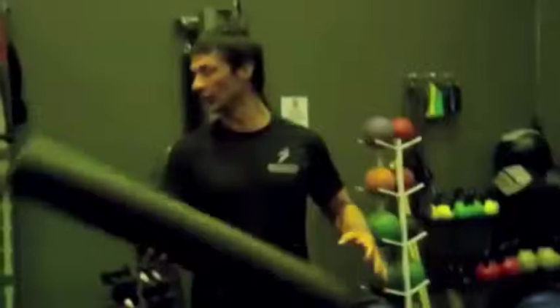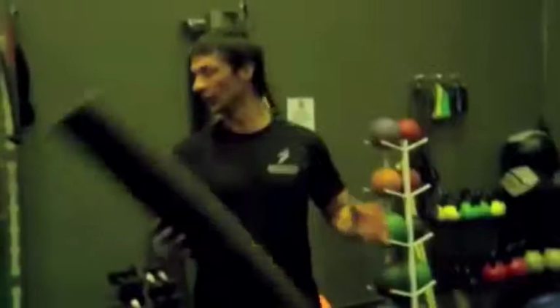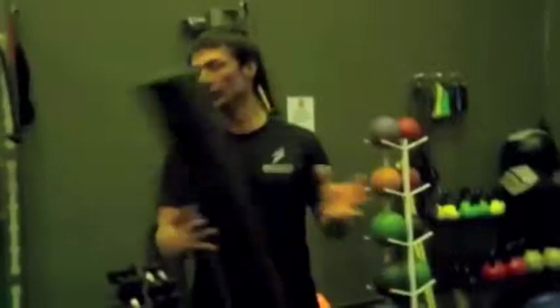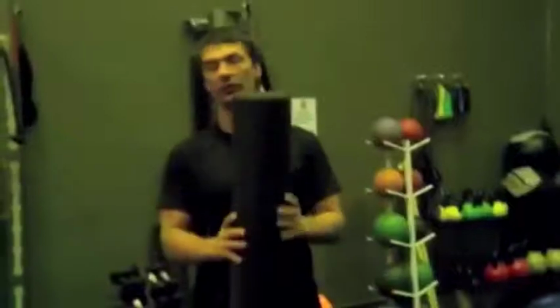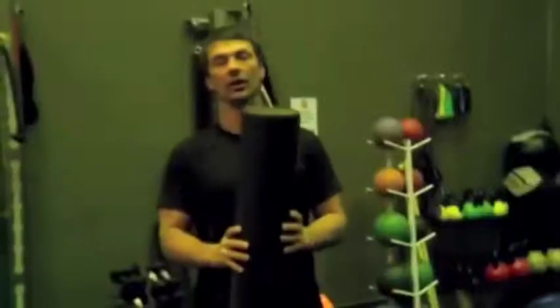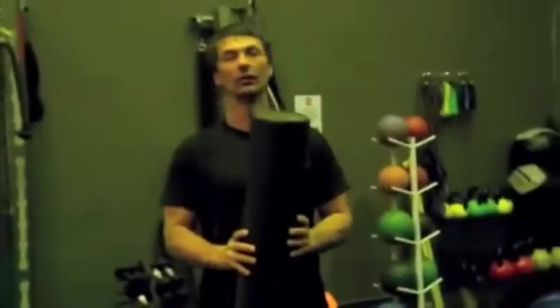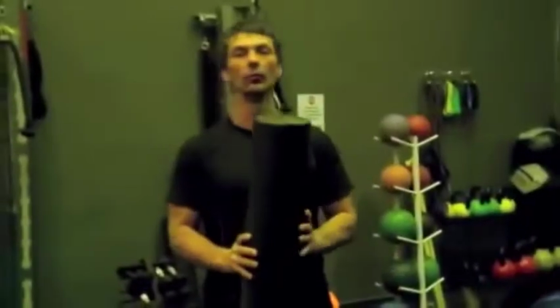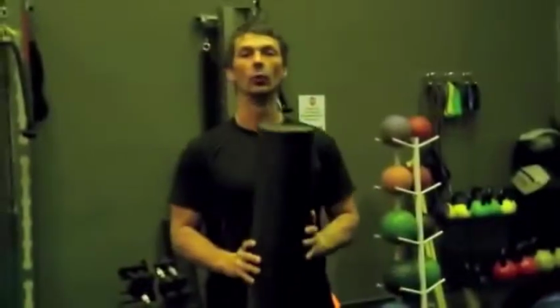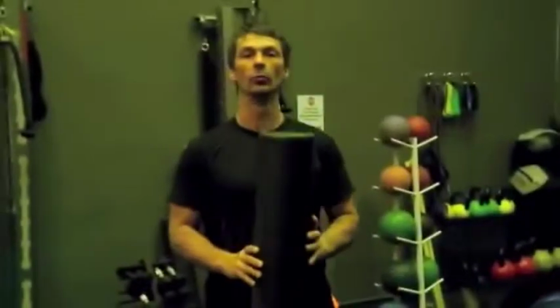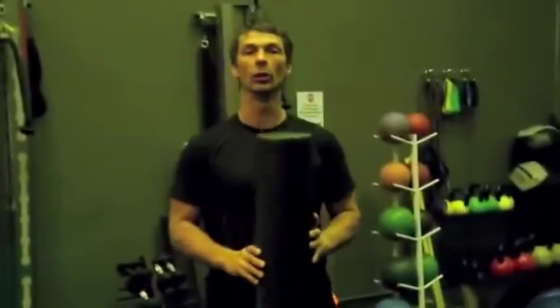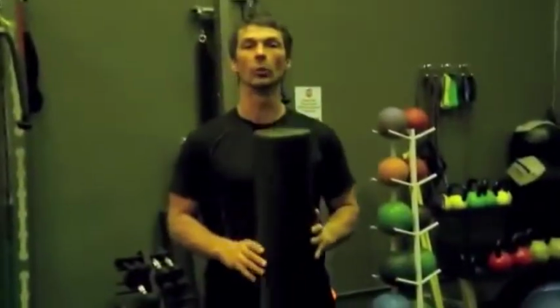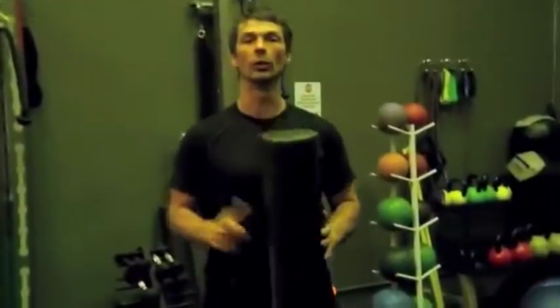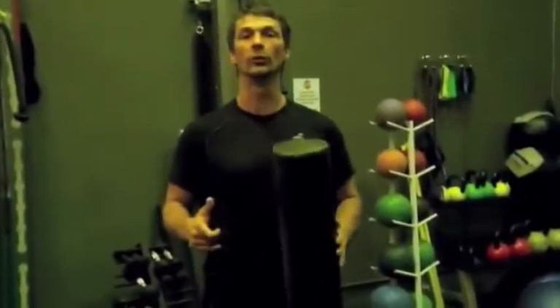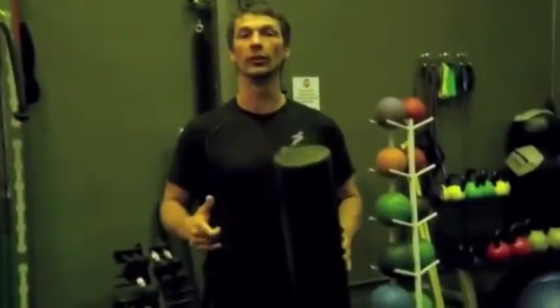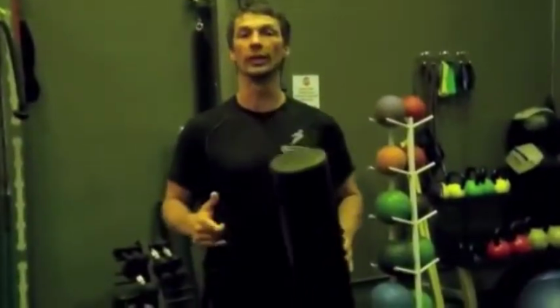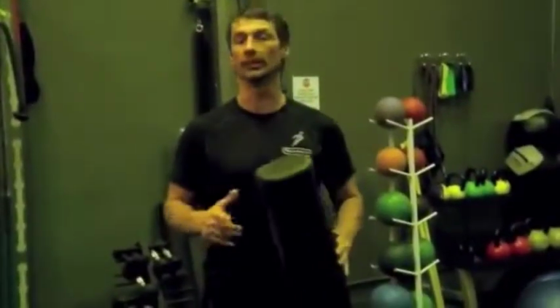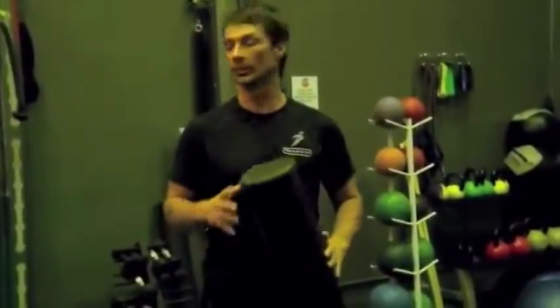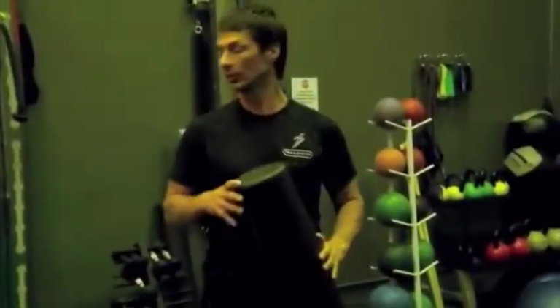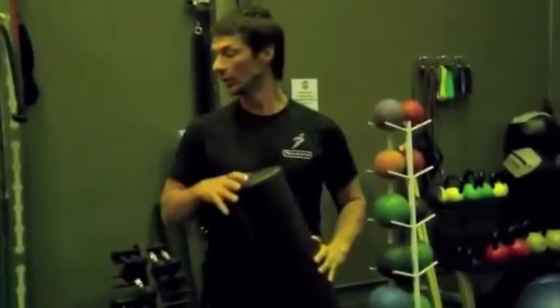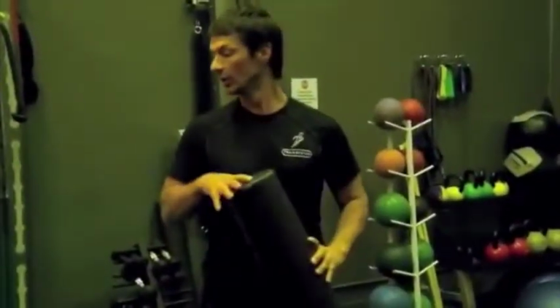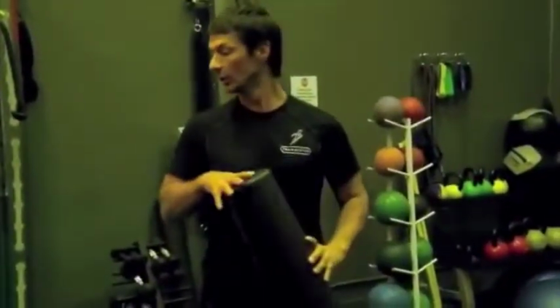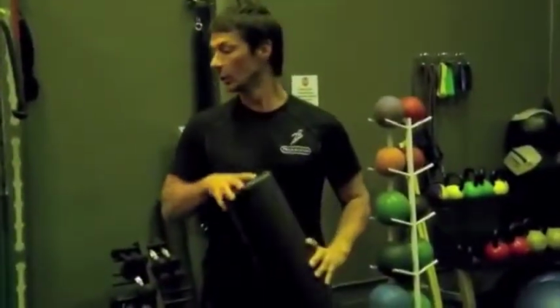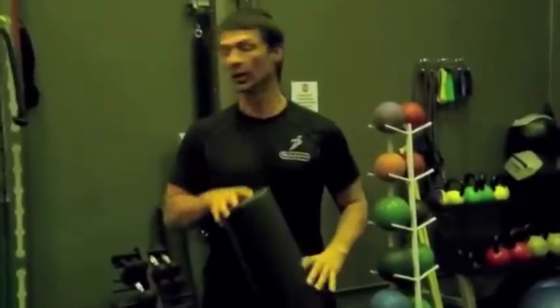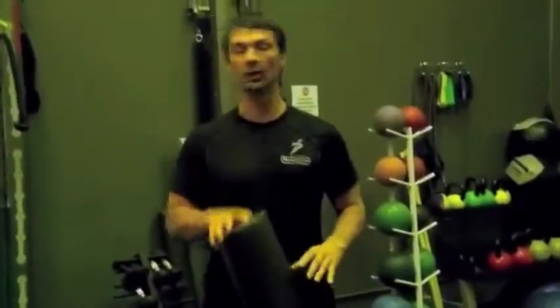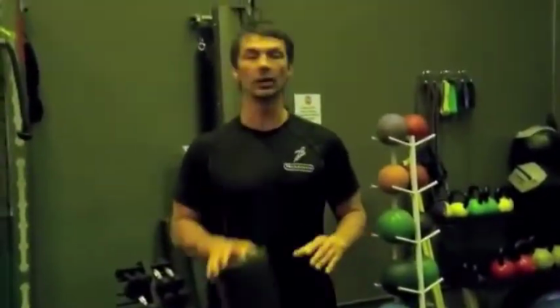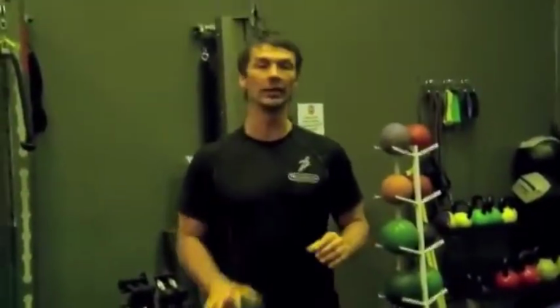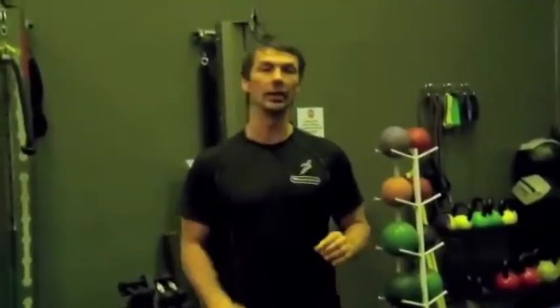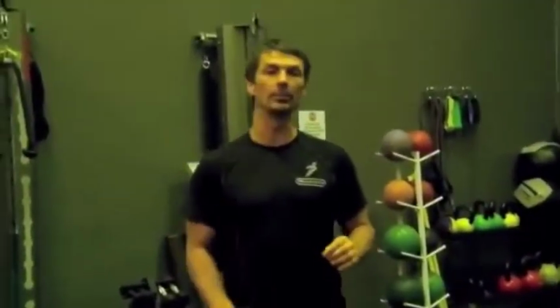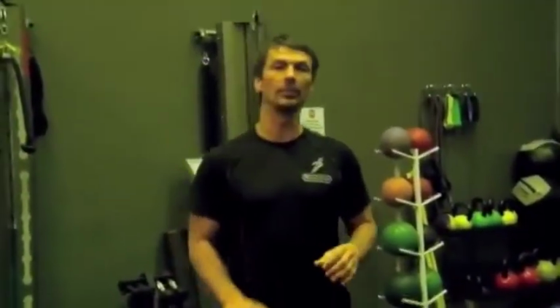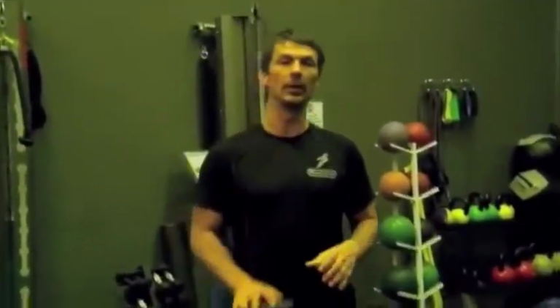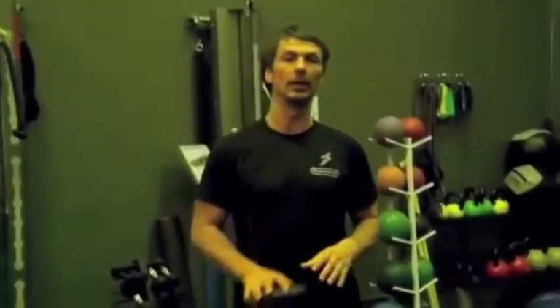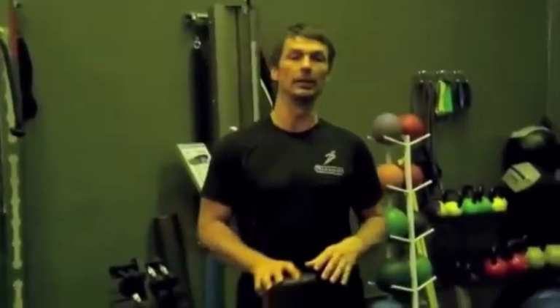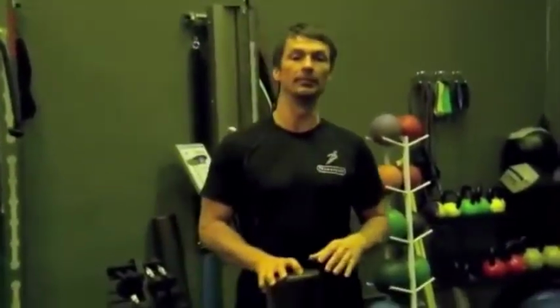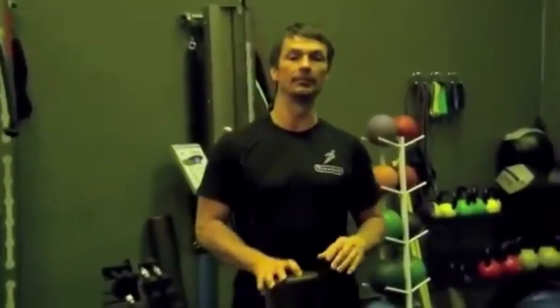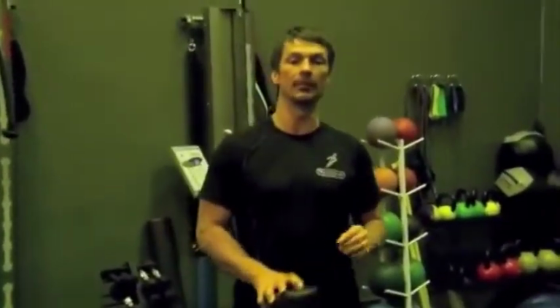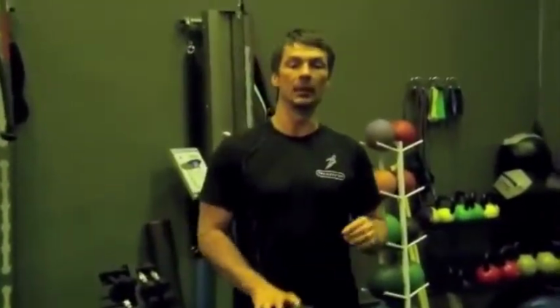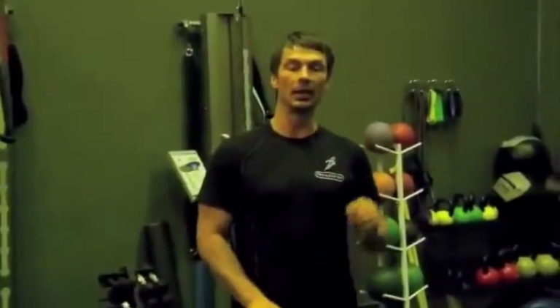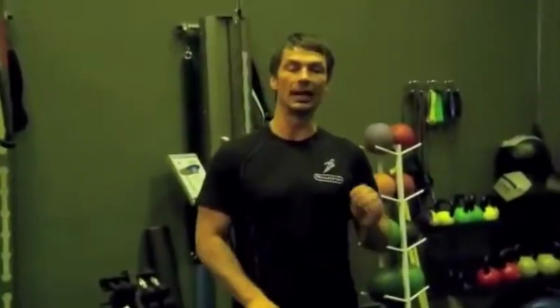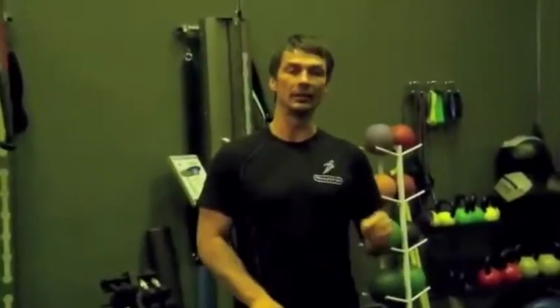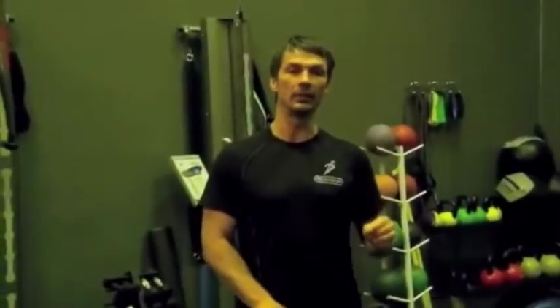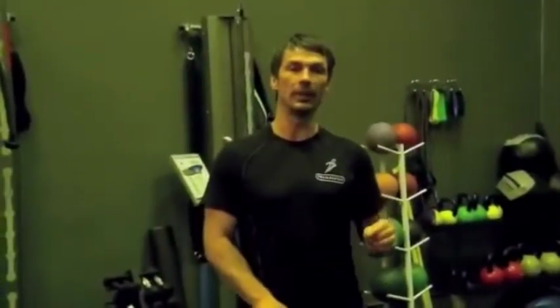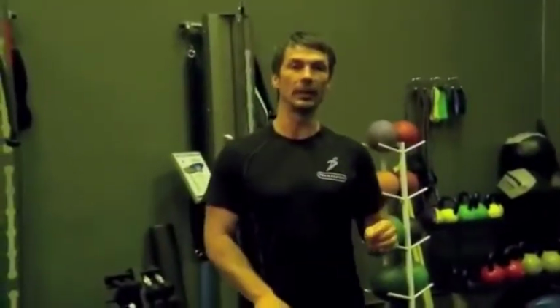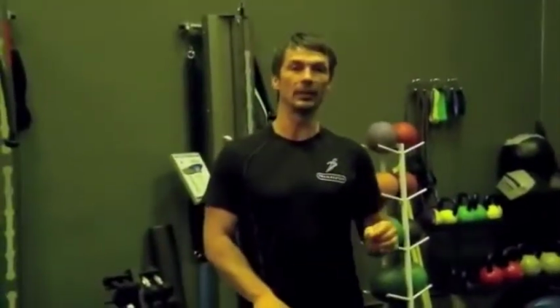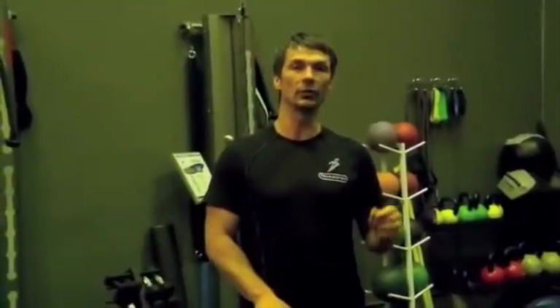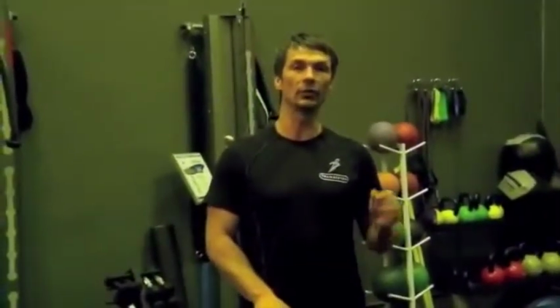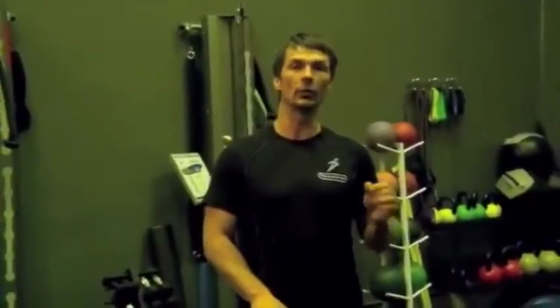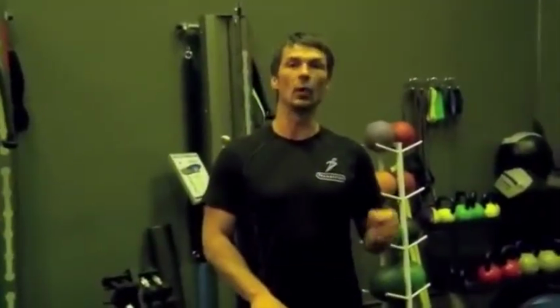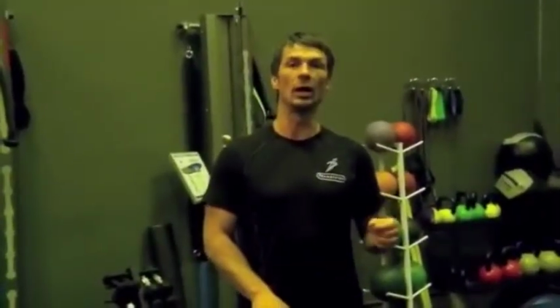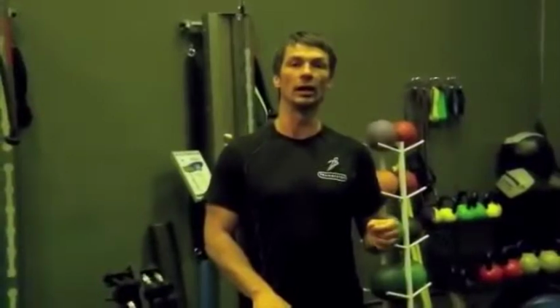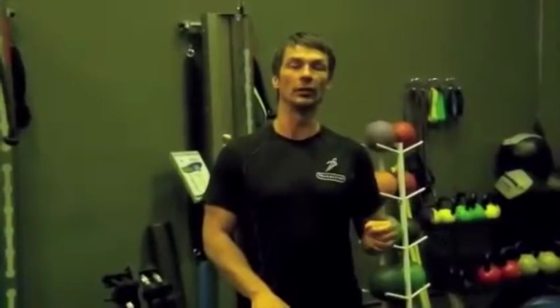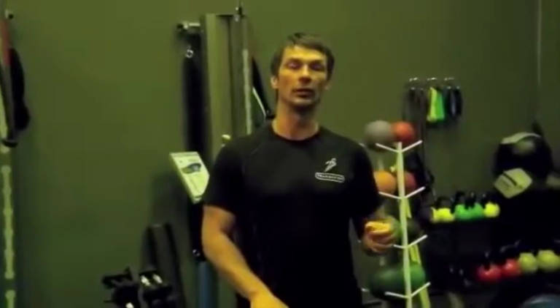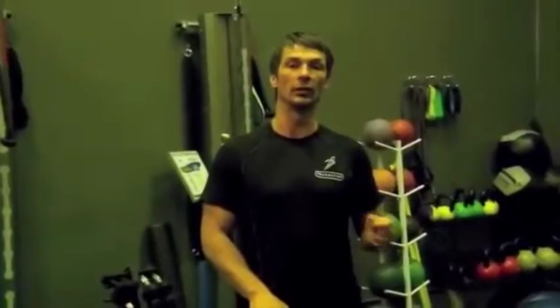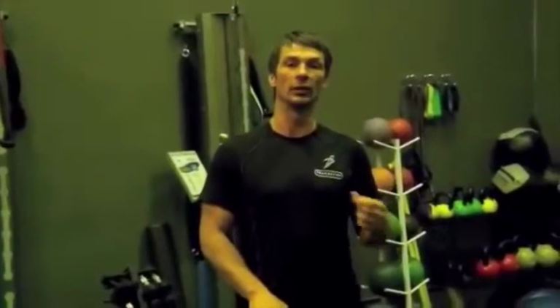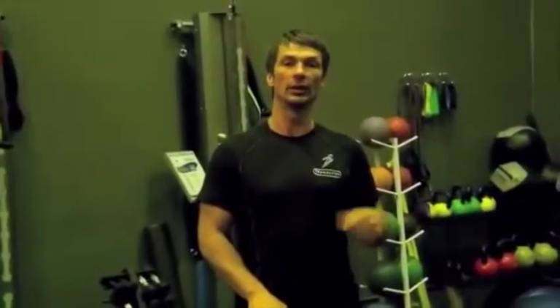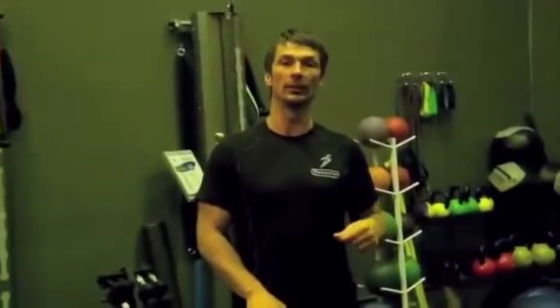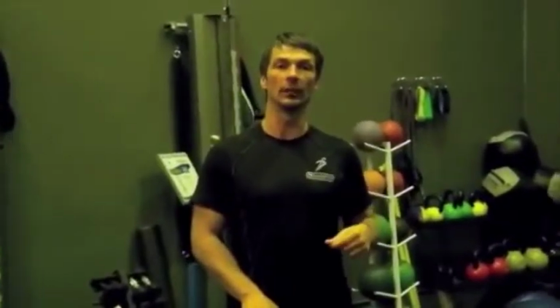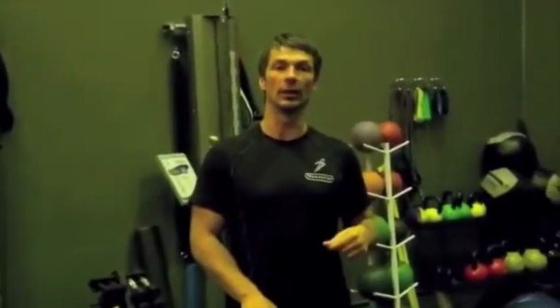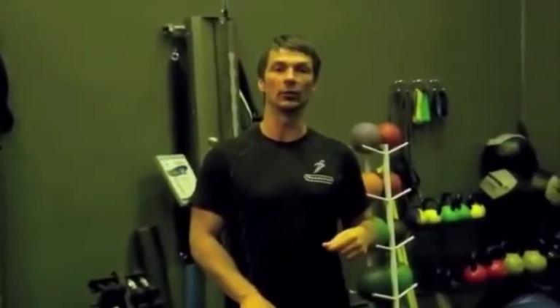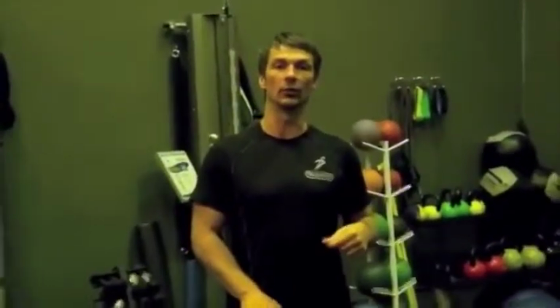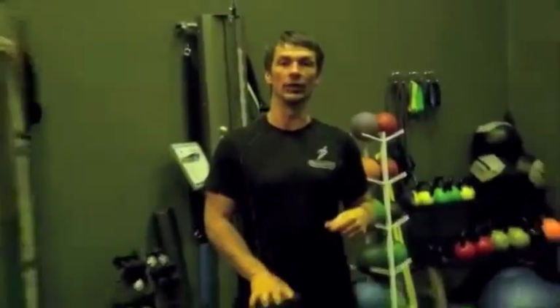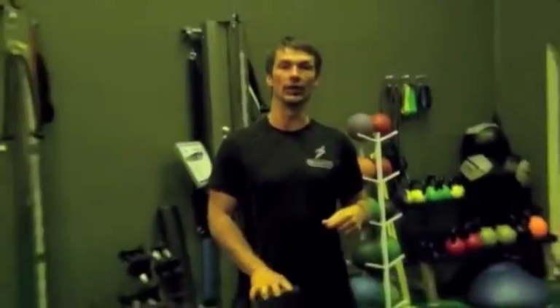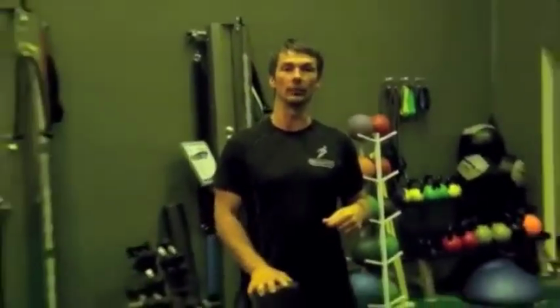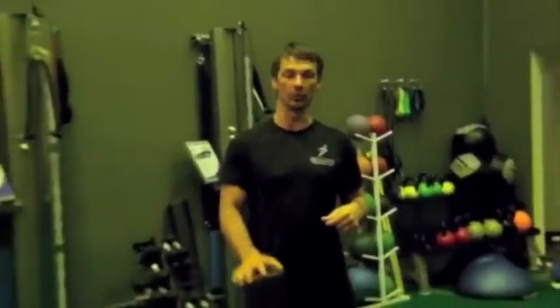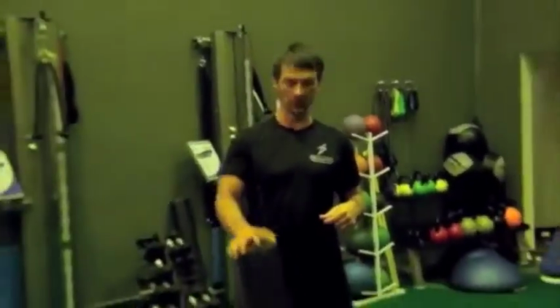This is a series of foam roller work for your hips. We're going to clean up IT bands, quads, hip flexors, and hamstrings.